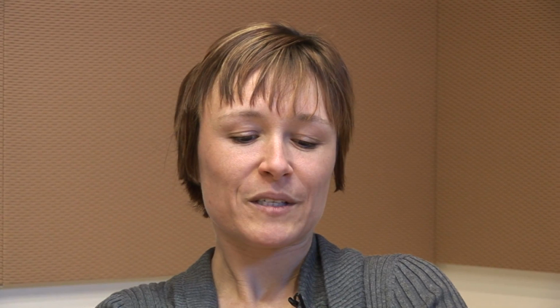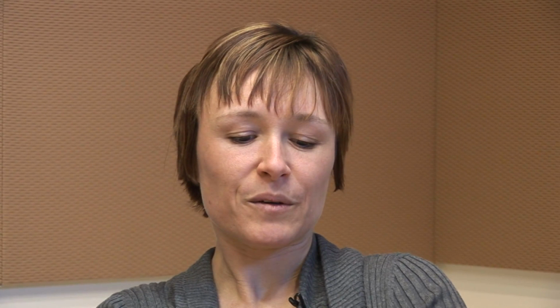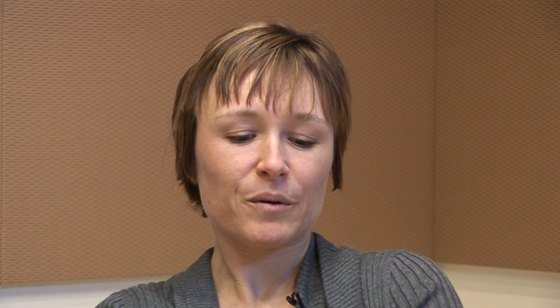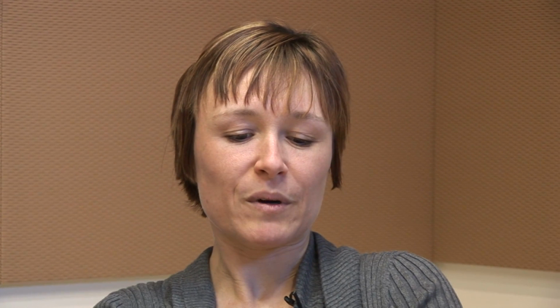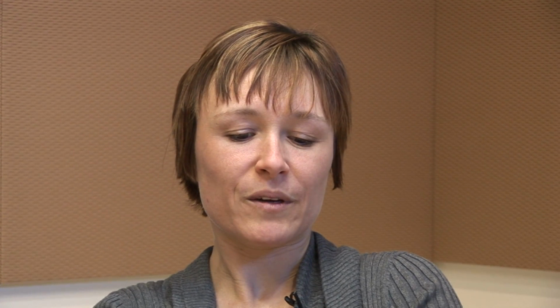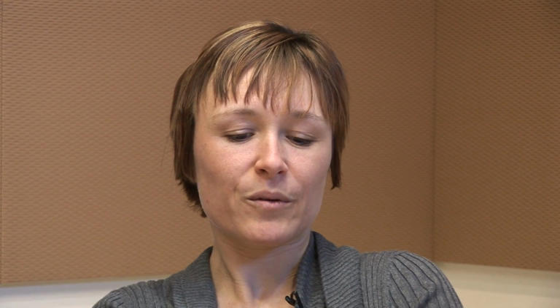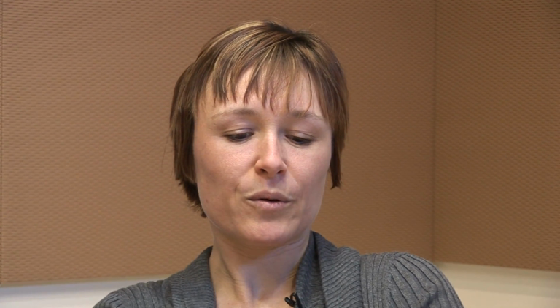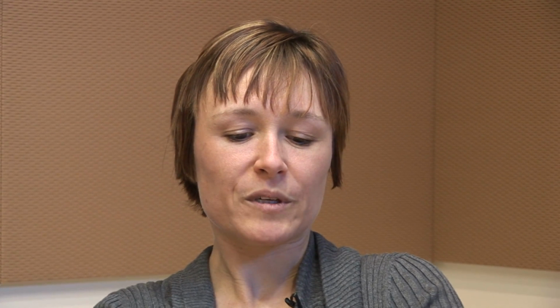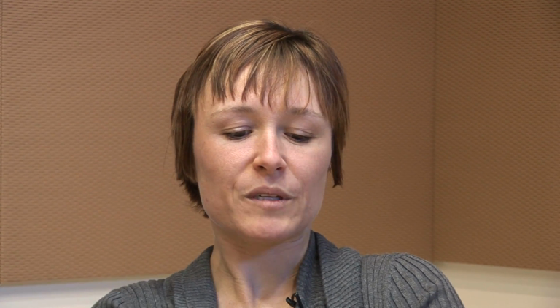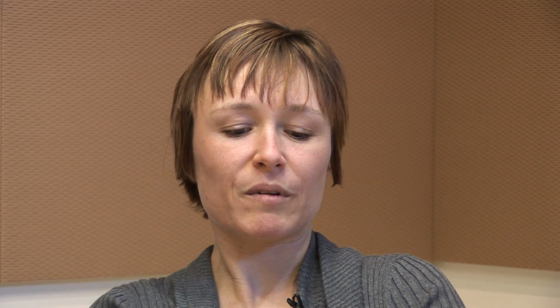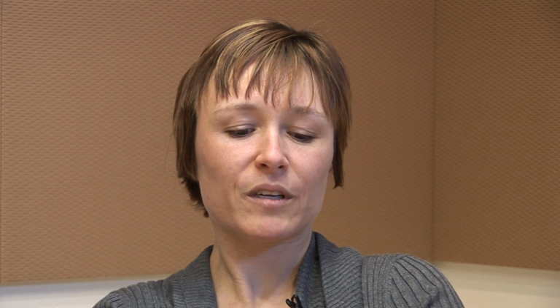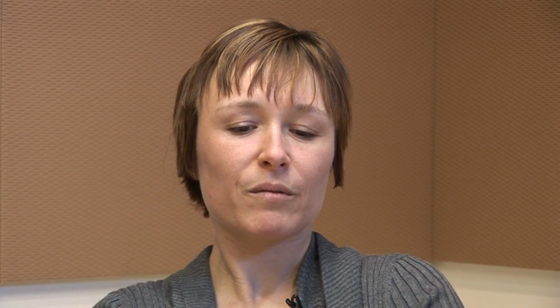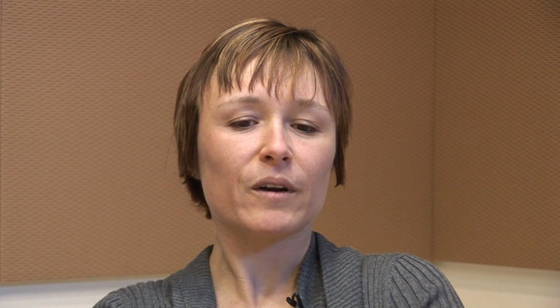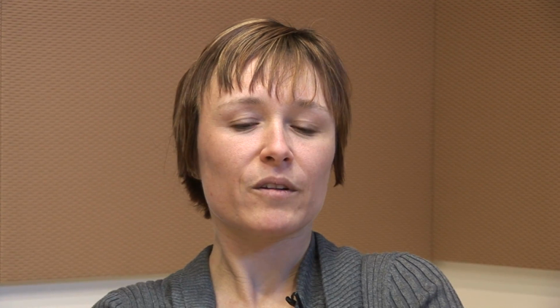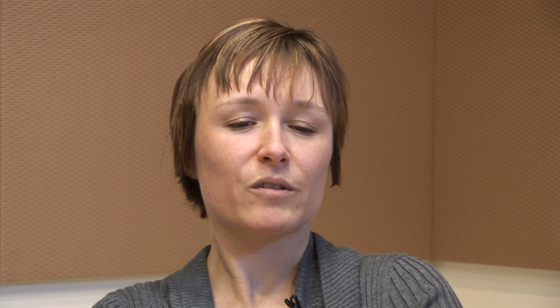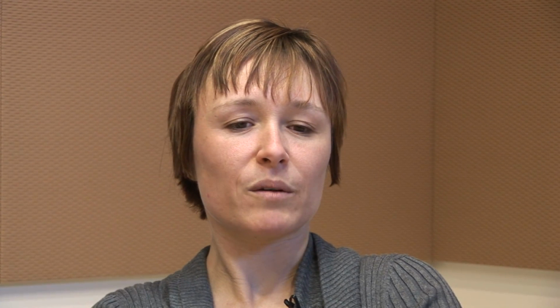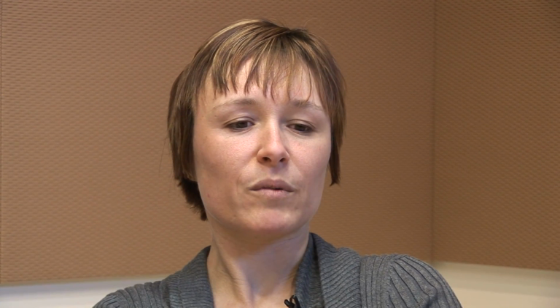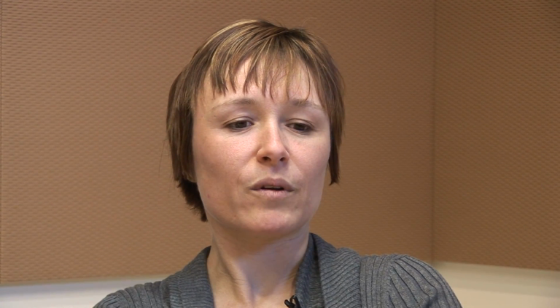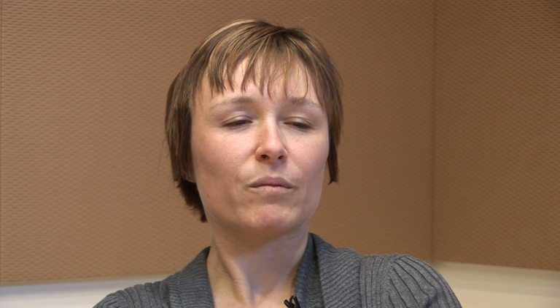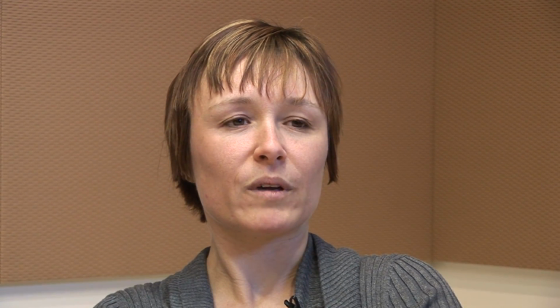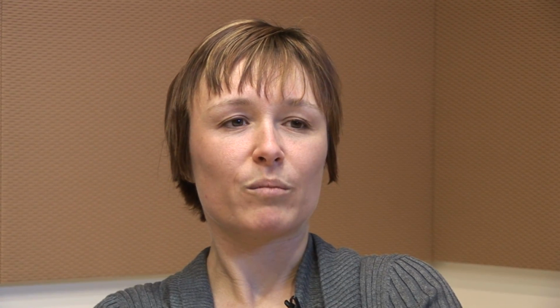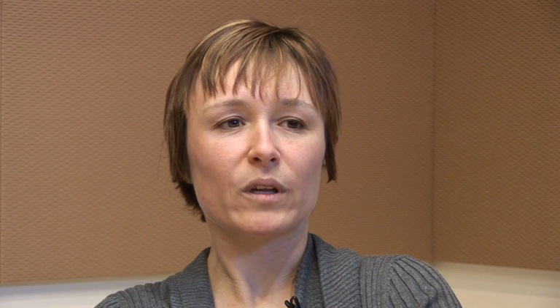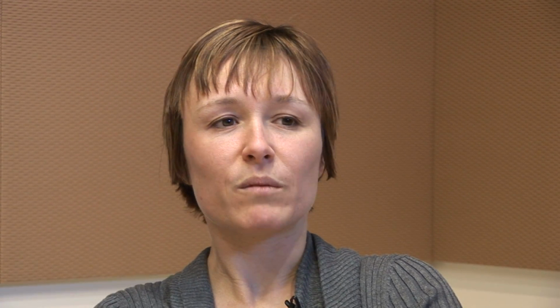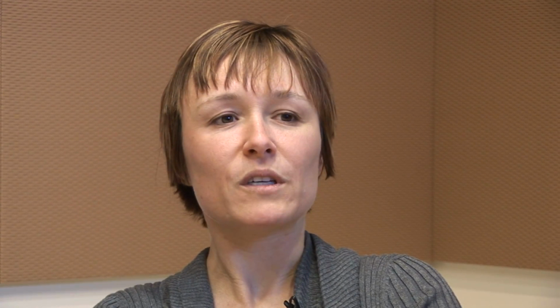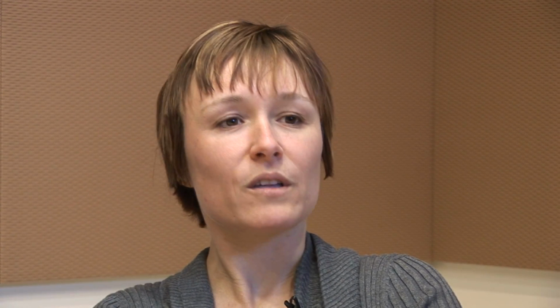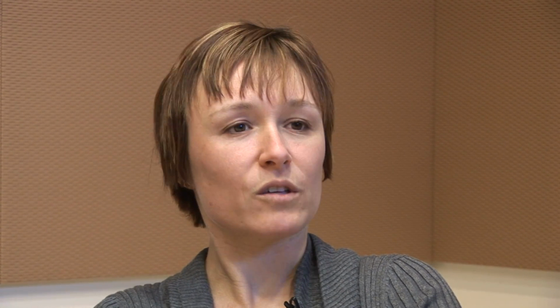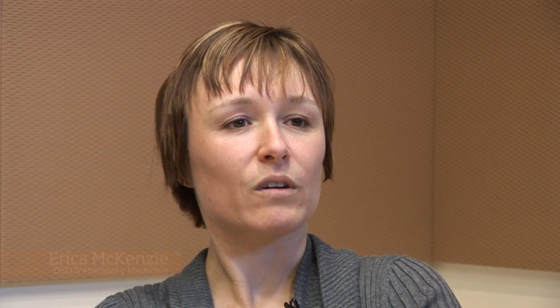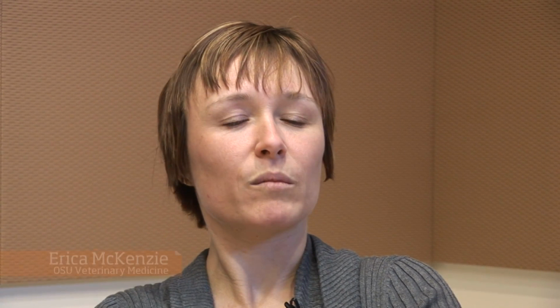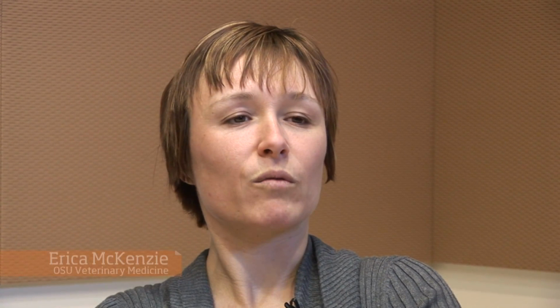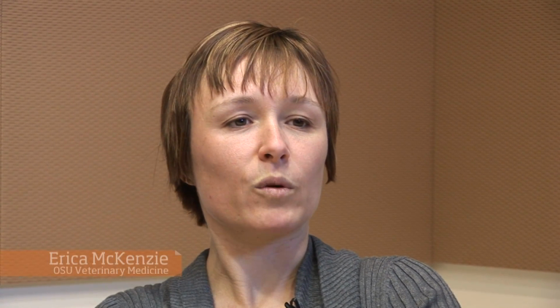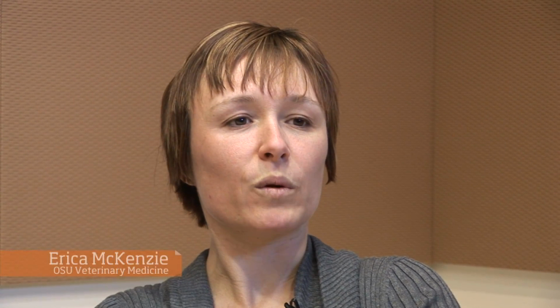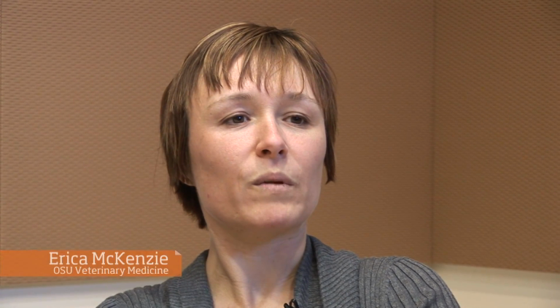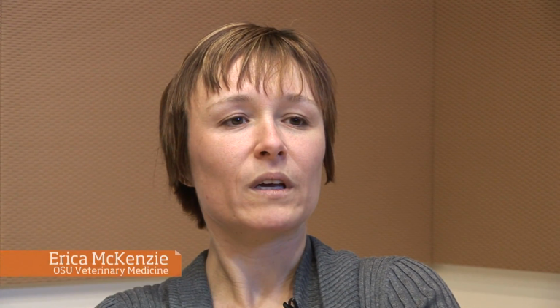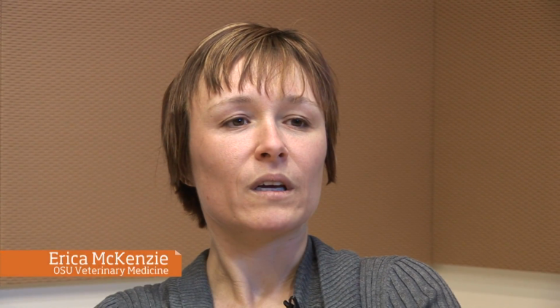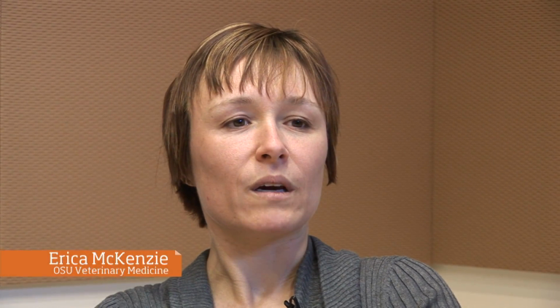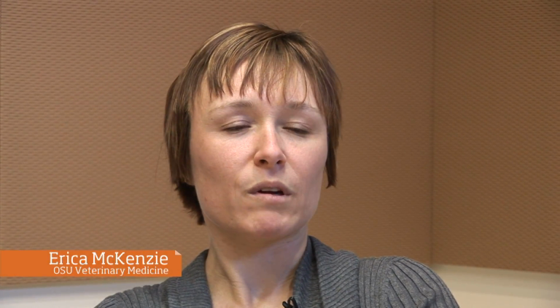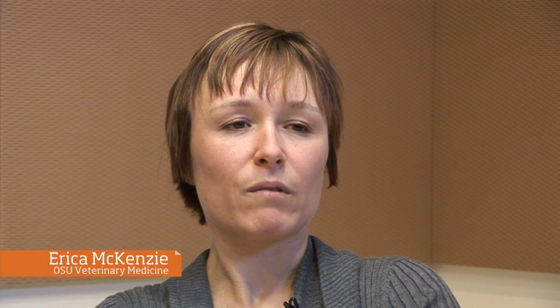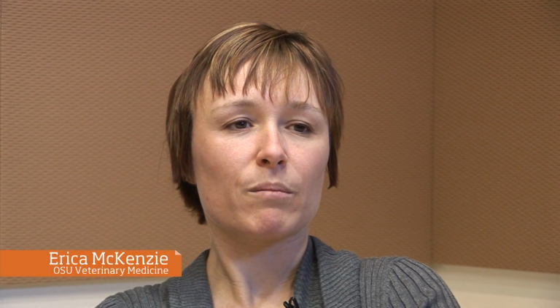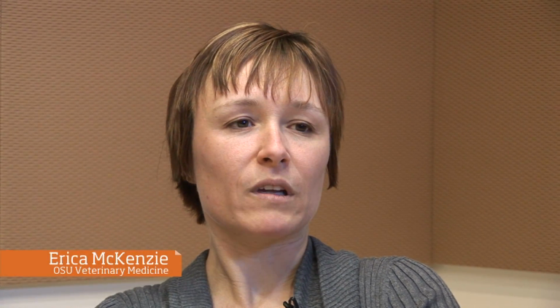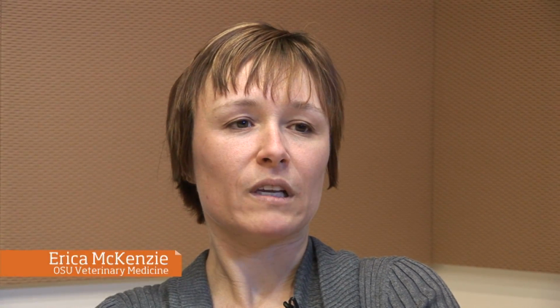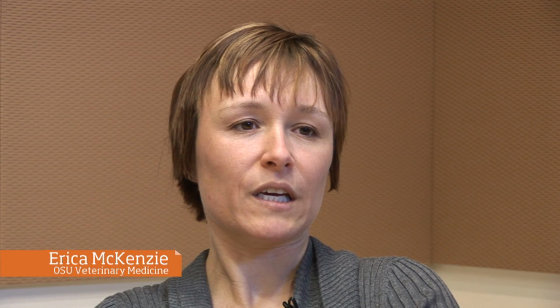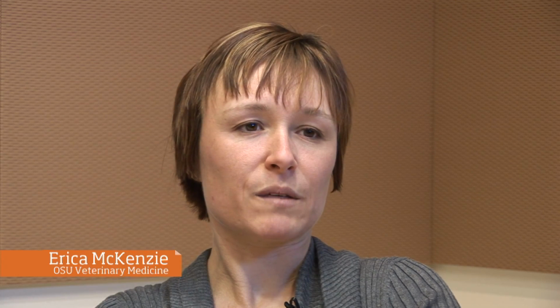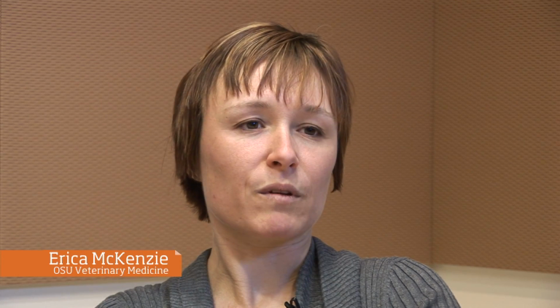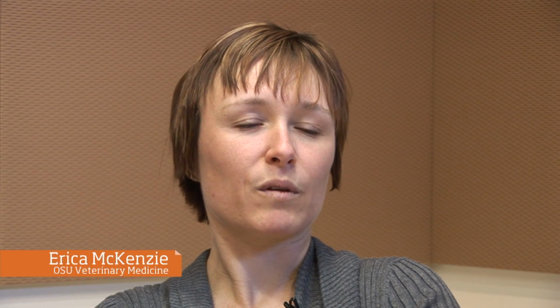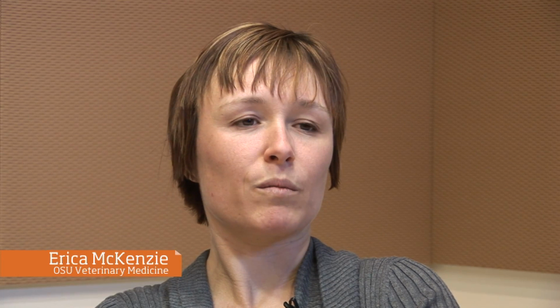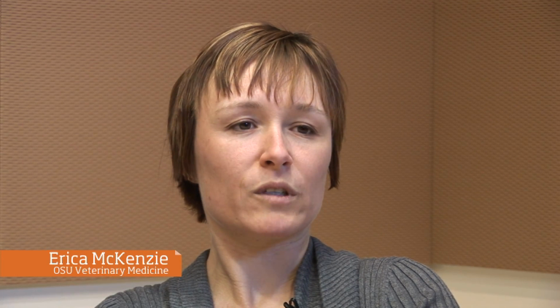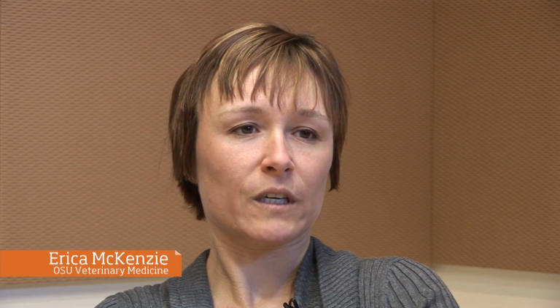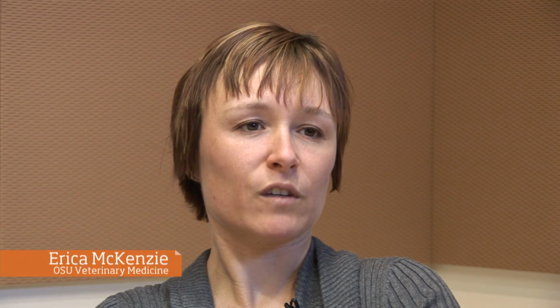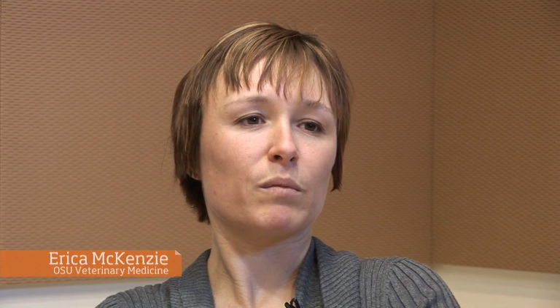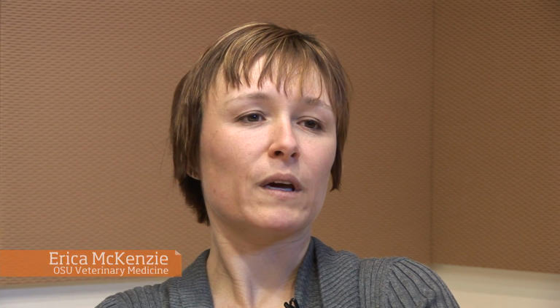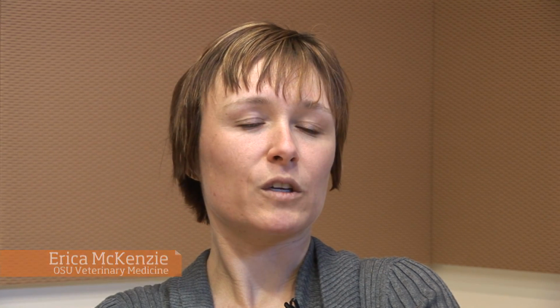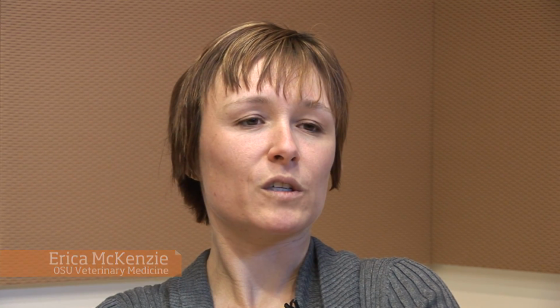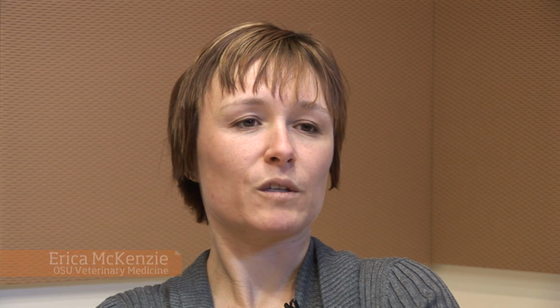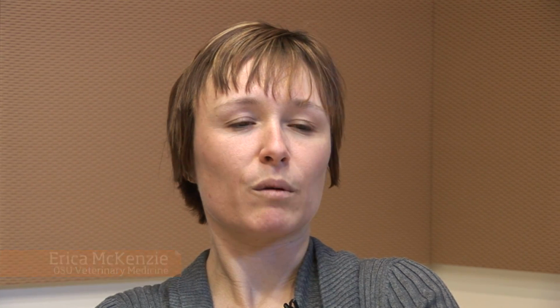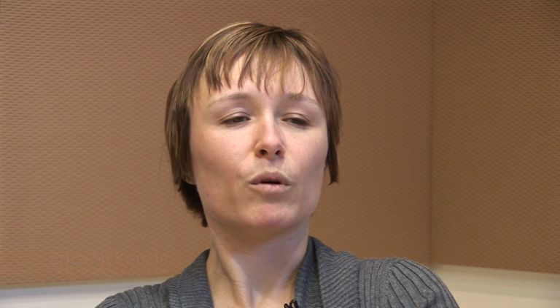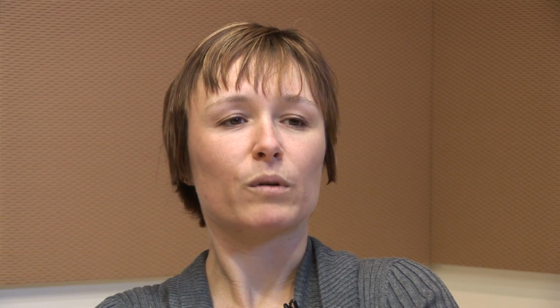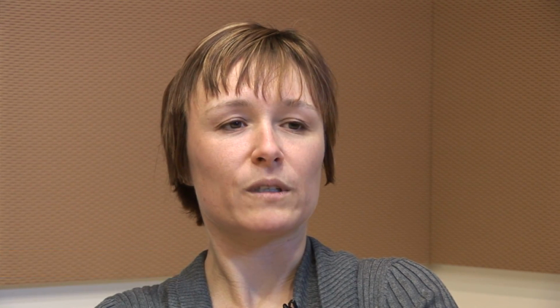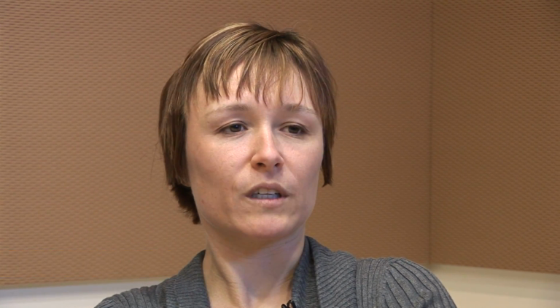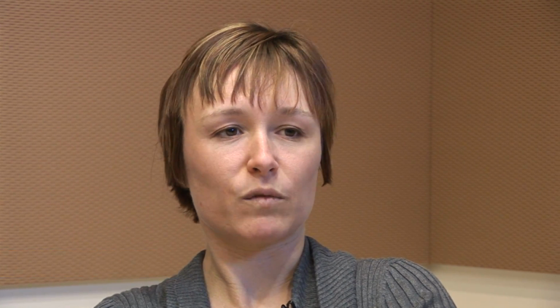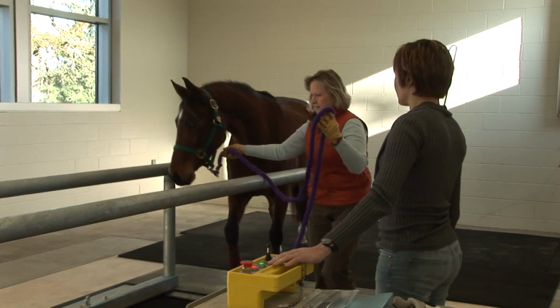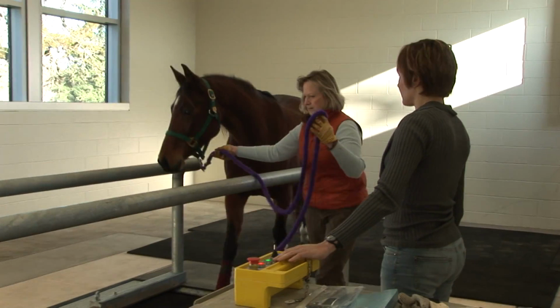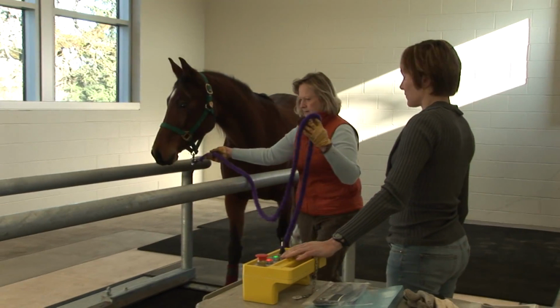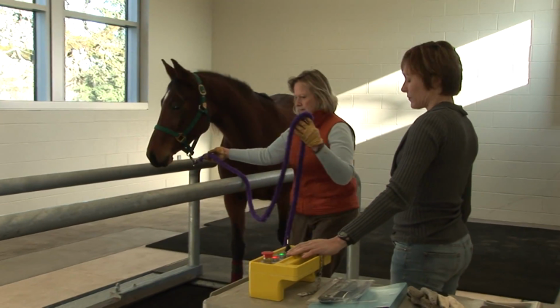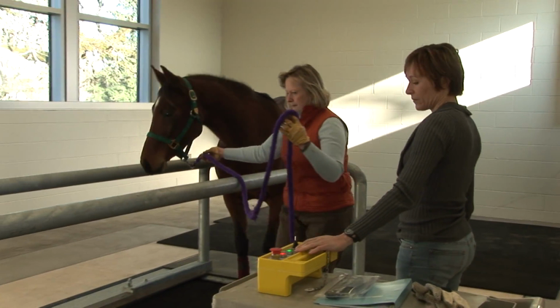When a horse is ready to run on the treadmill, we bring them into the treadmill room and wrap their legs with protective bandages or put protective boots on them.